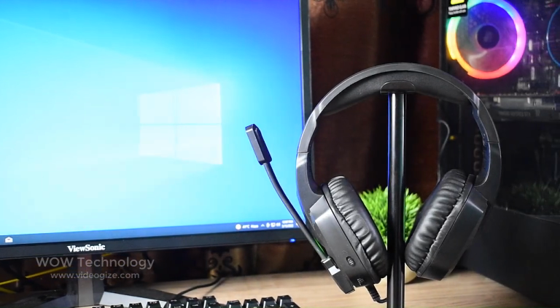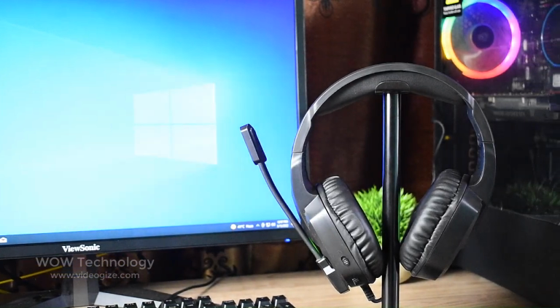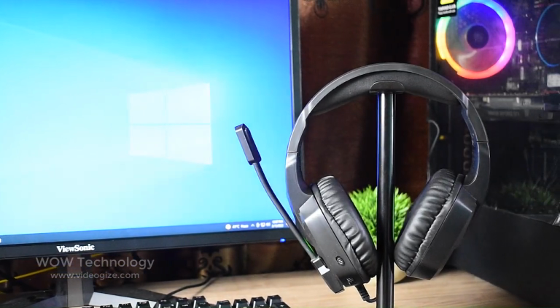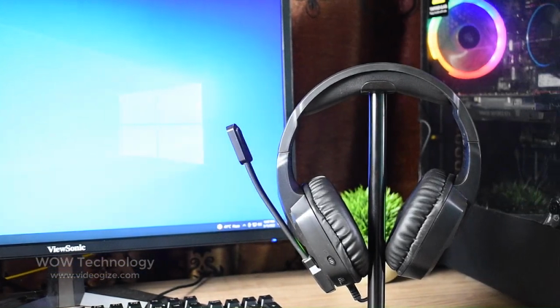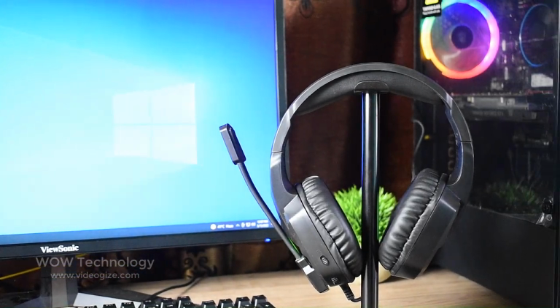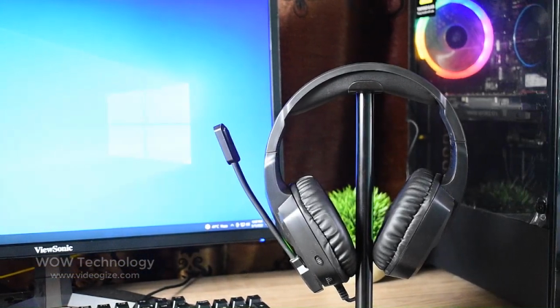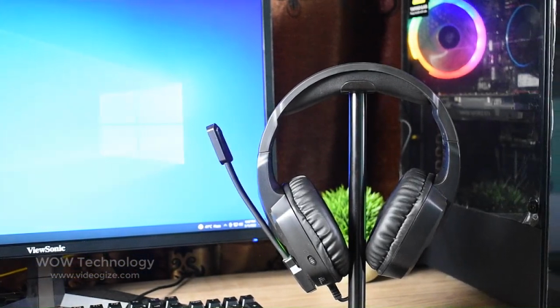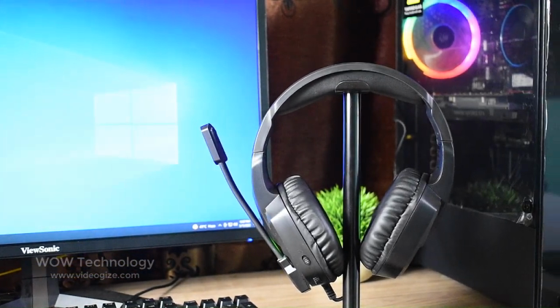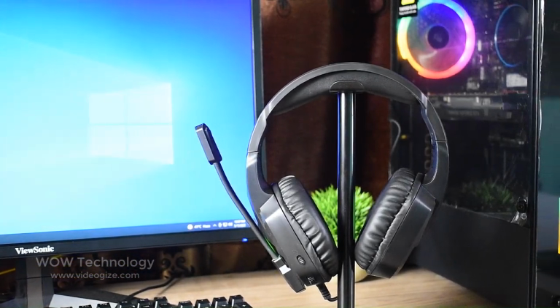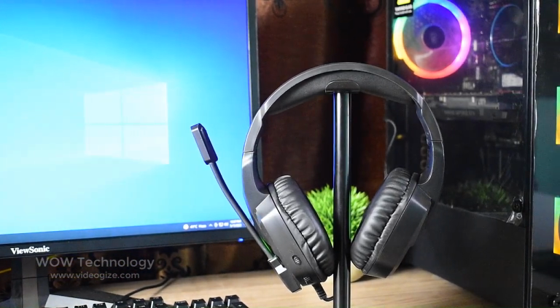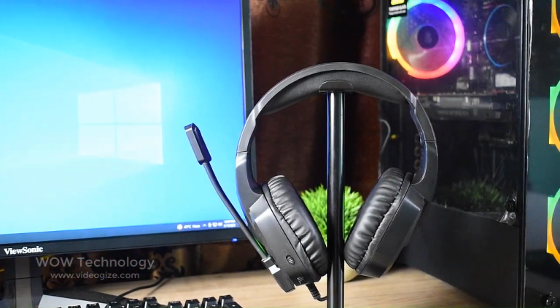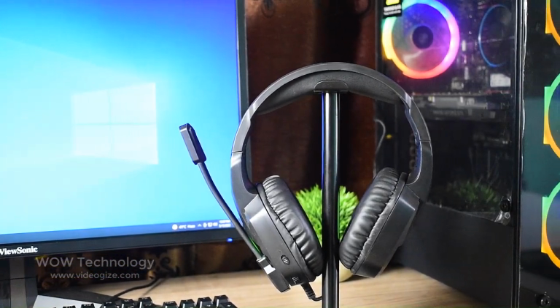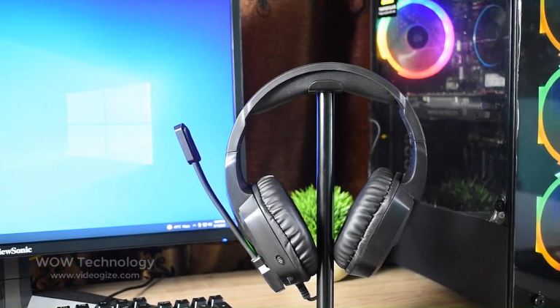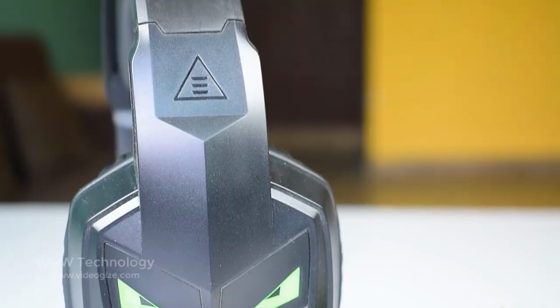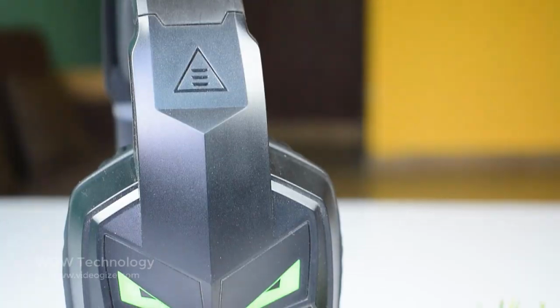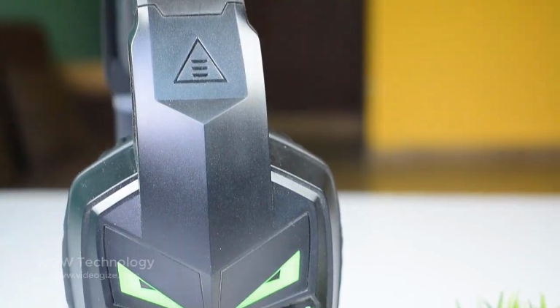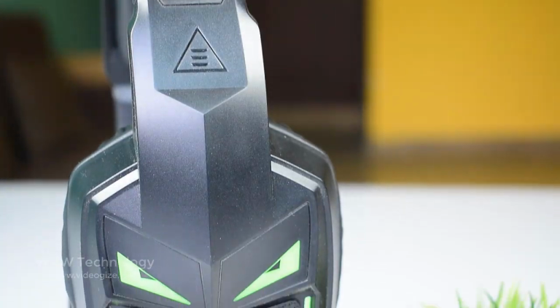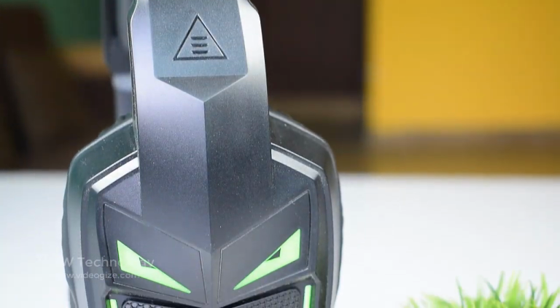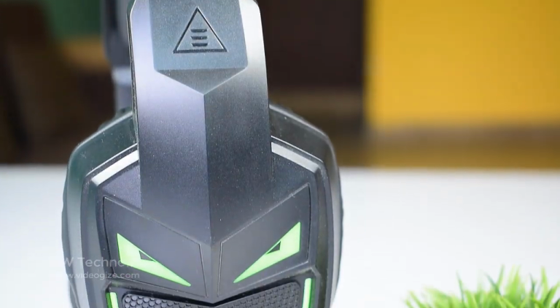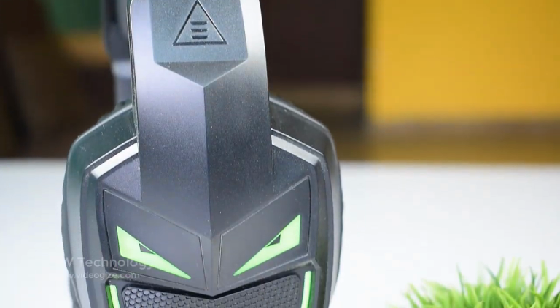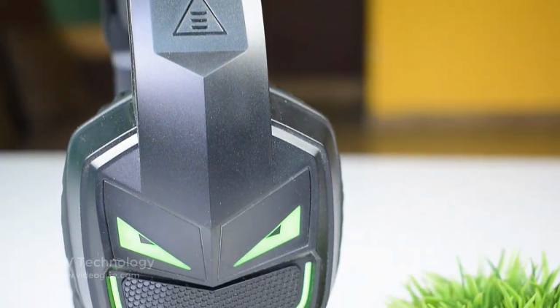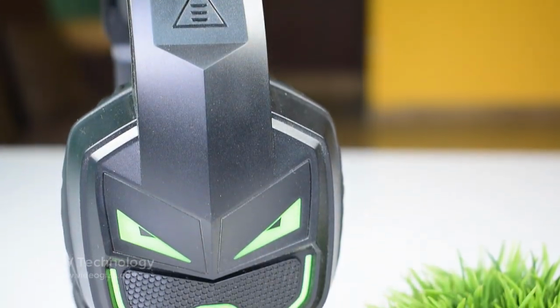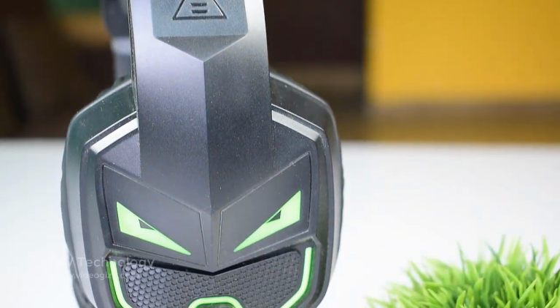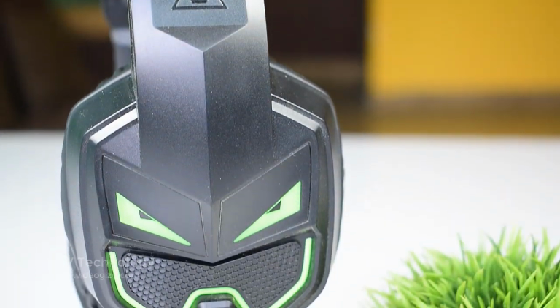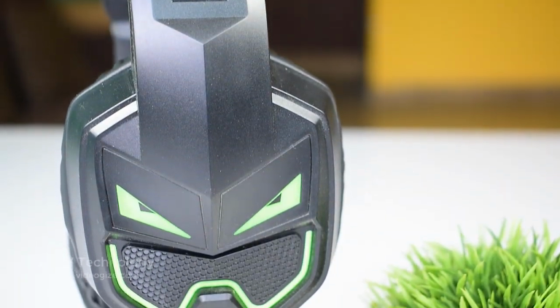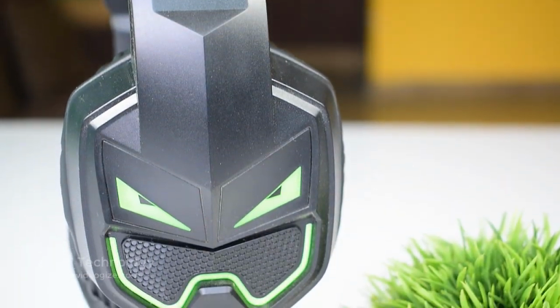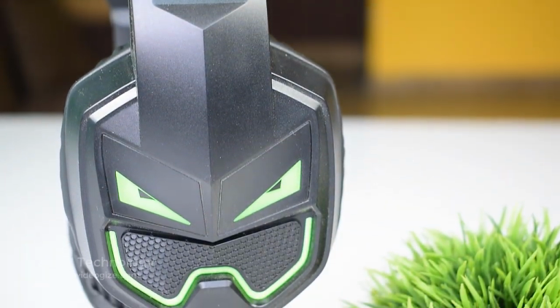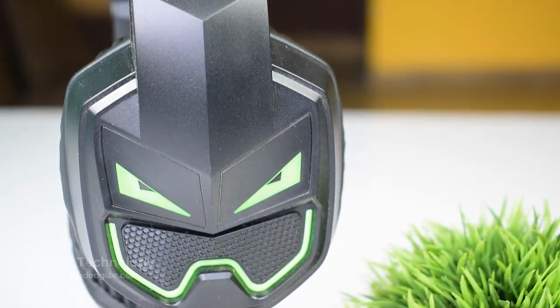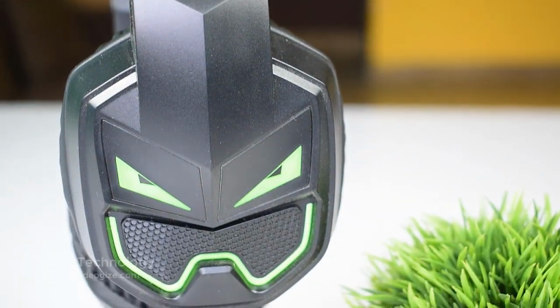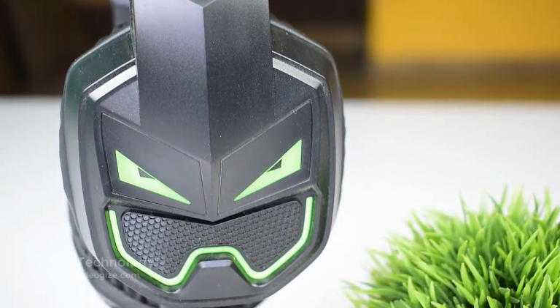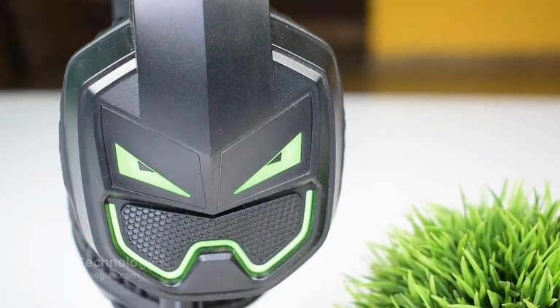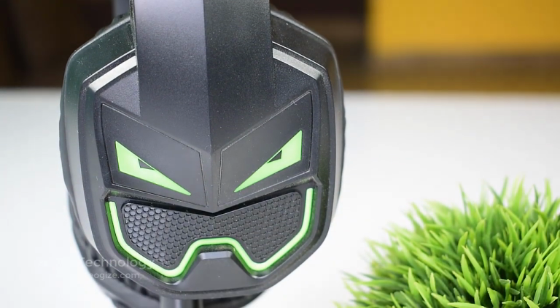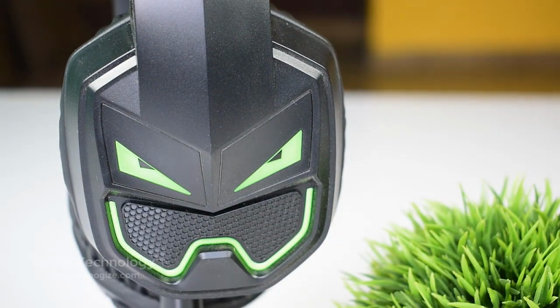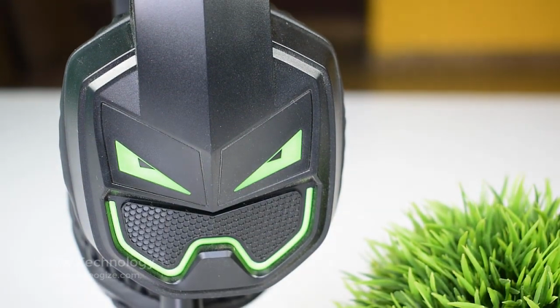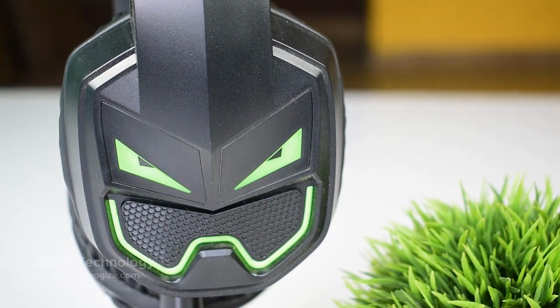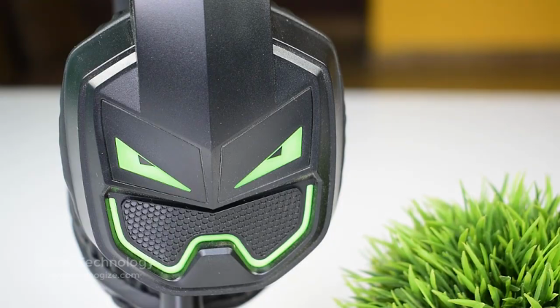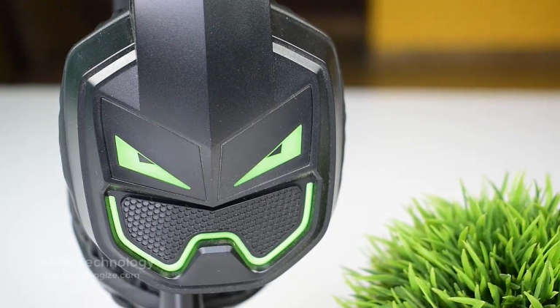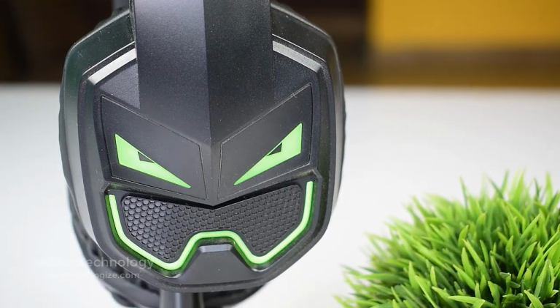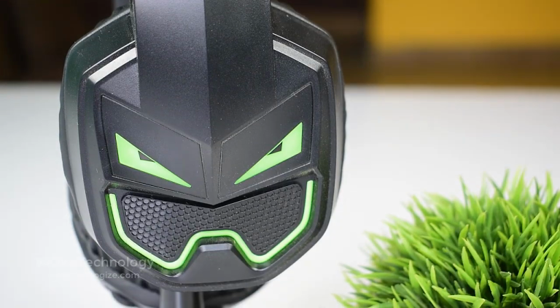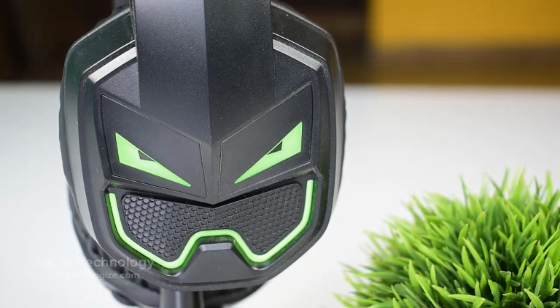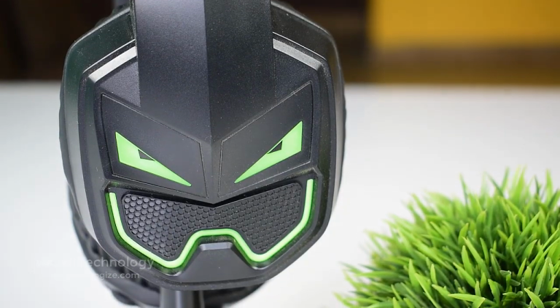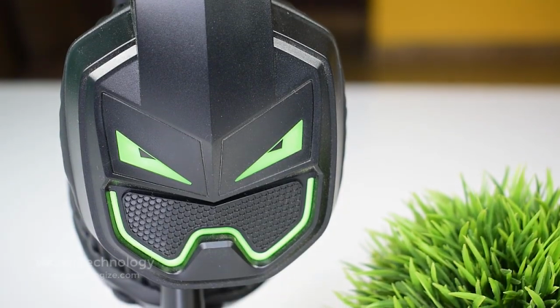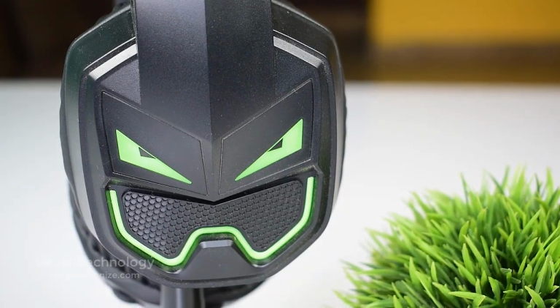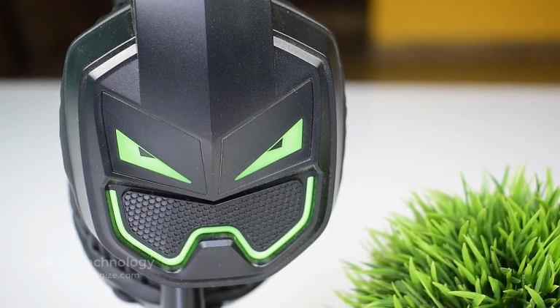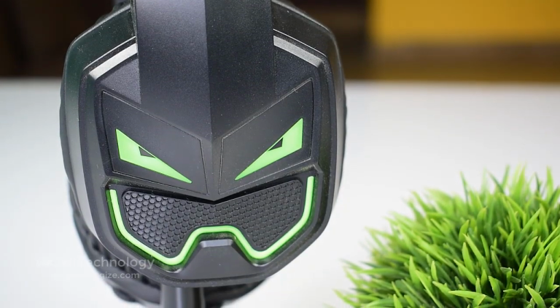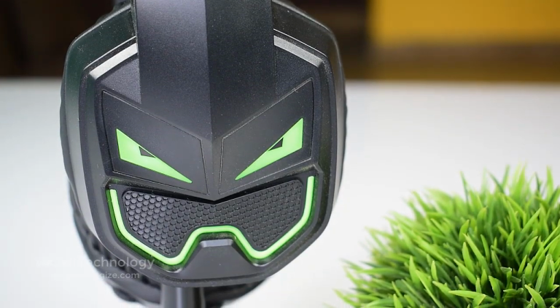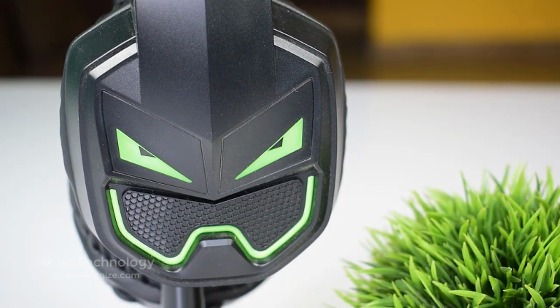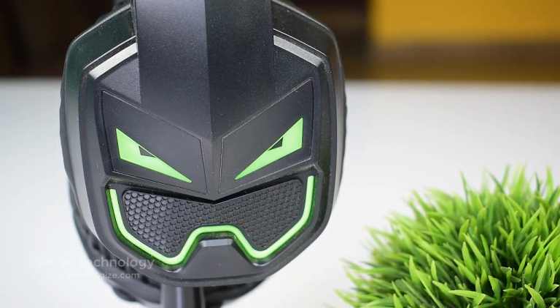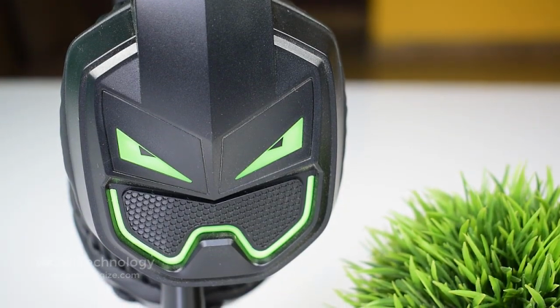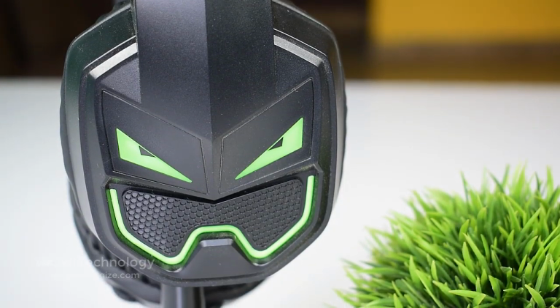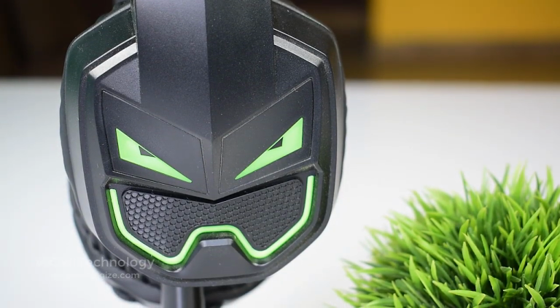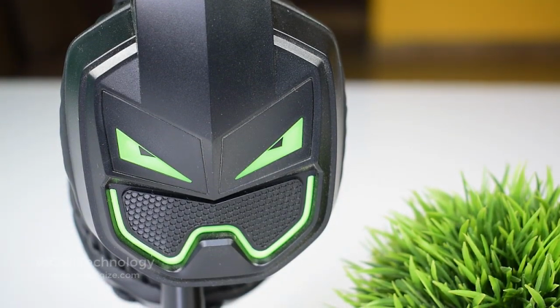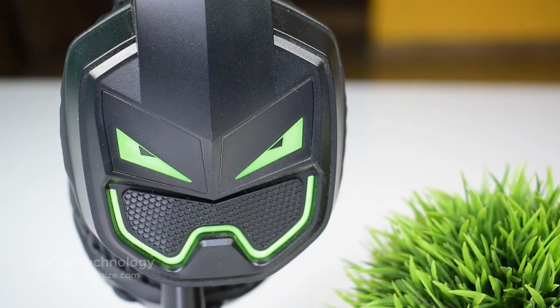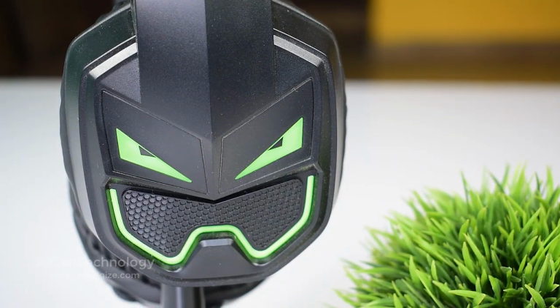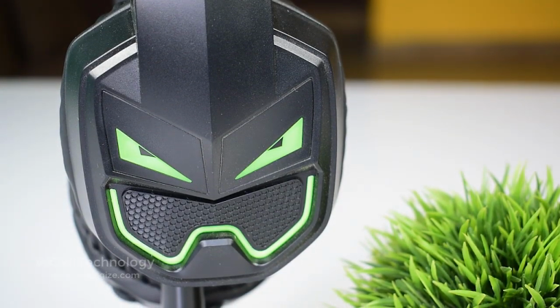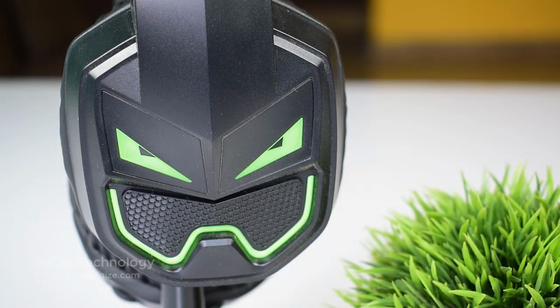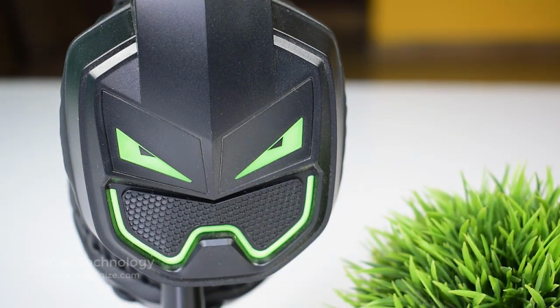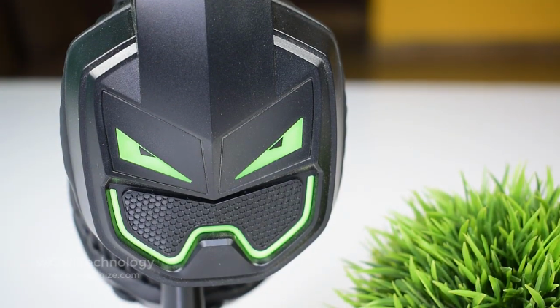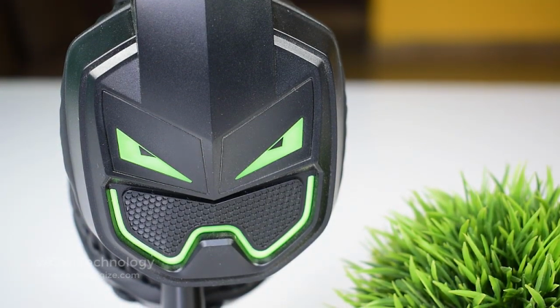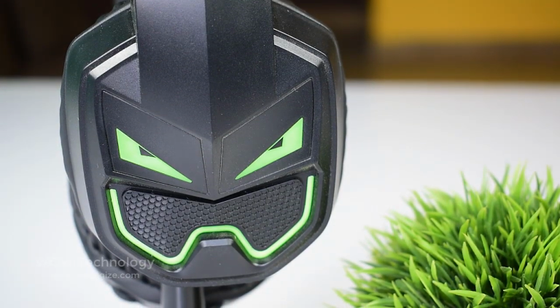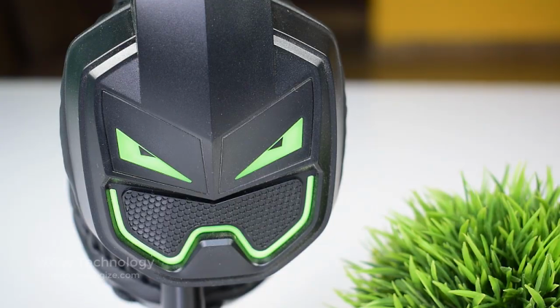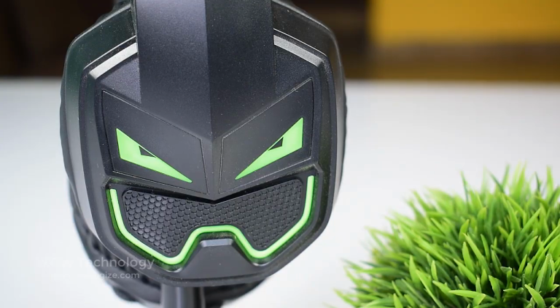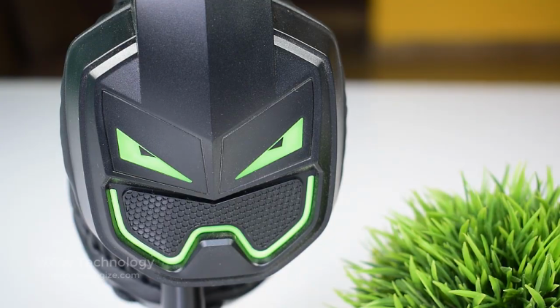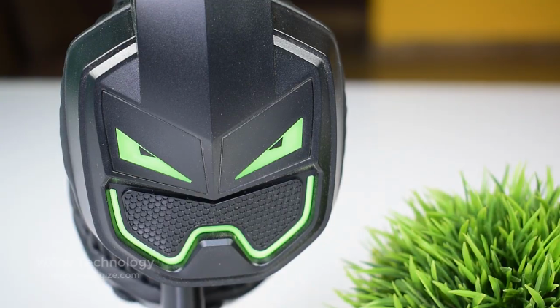The gaming headset is designed for gamers, featuring a werewolf image, cool monochrome lighting, and unique styling — perfect for any game scenario.